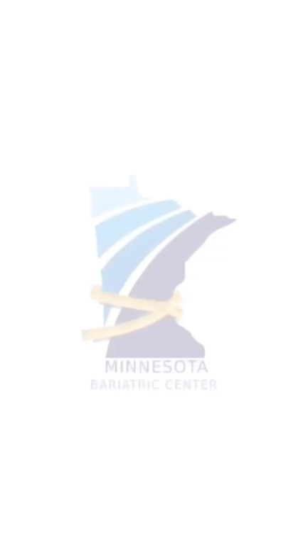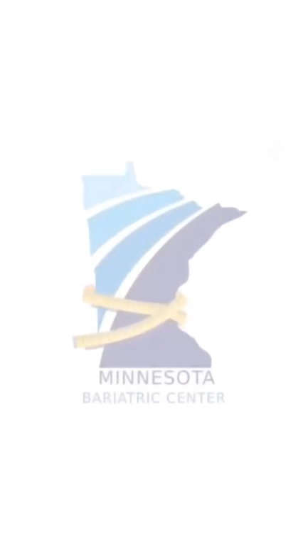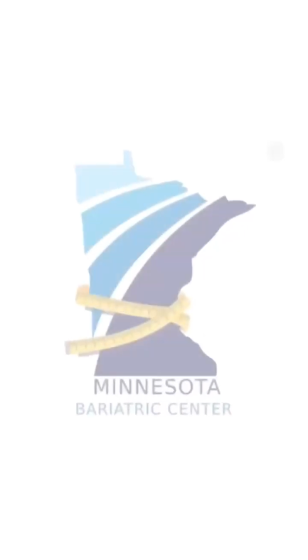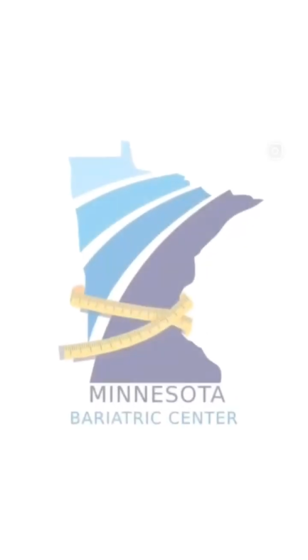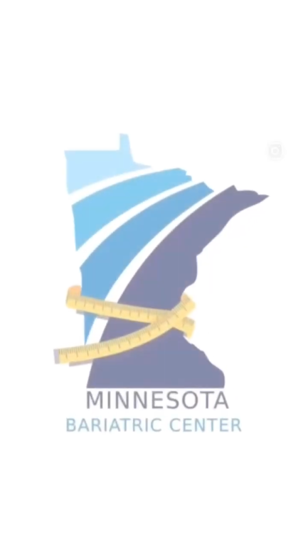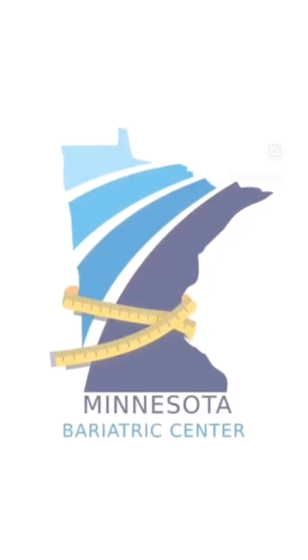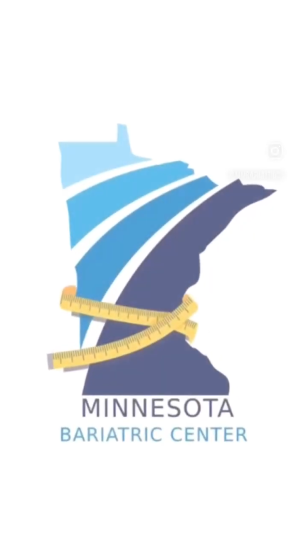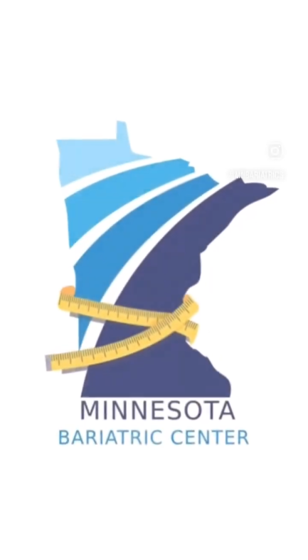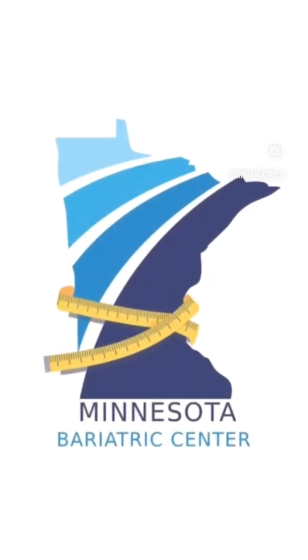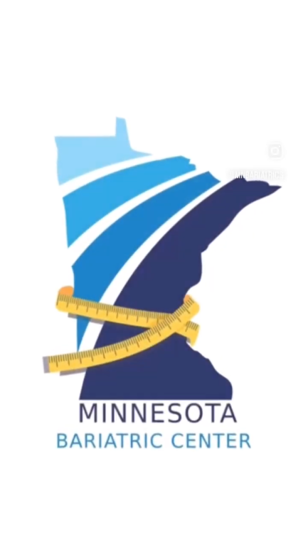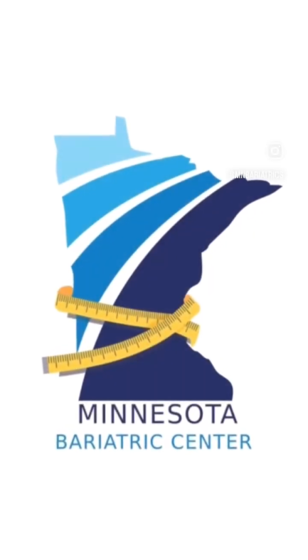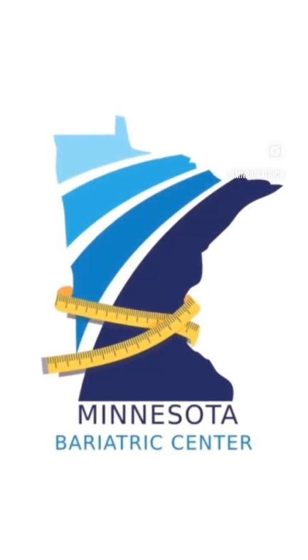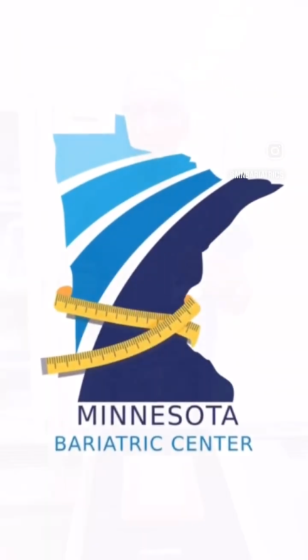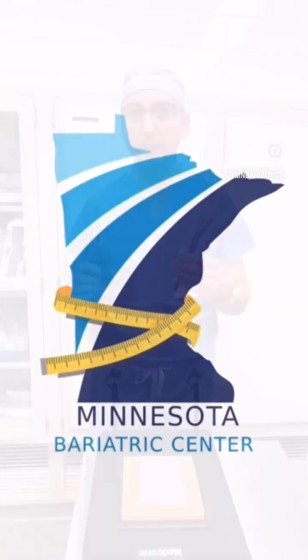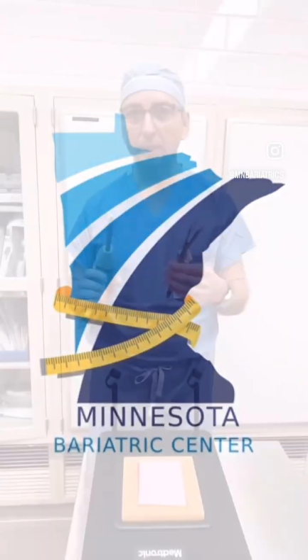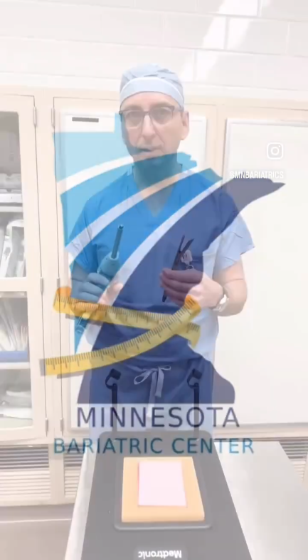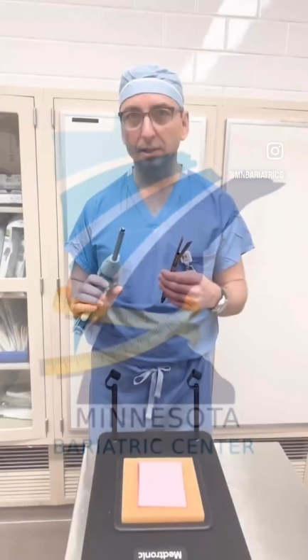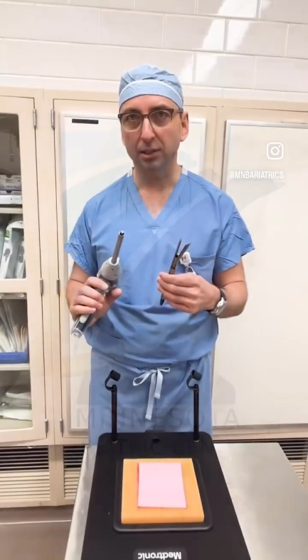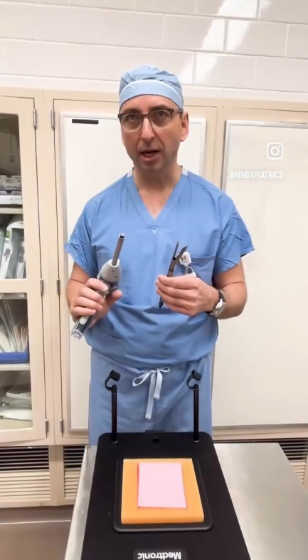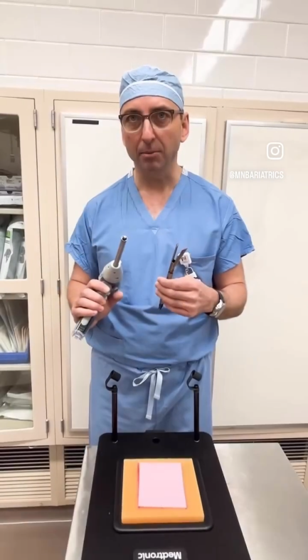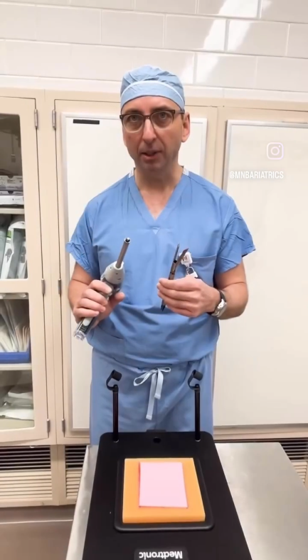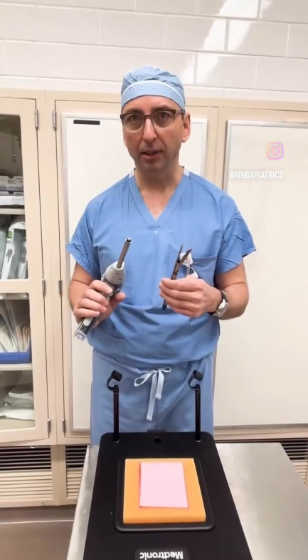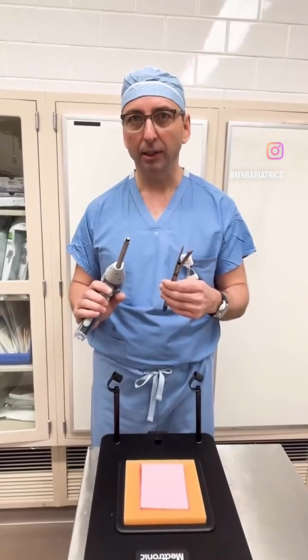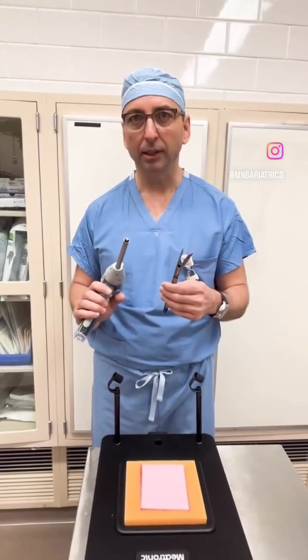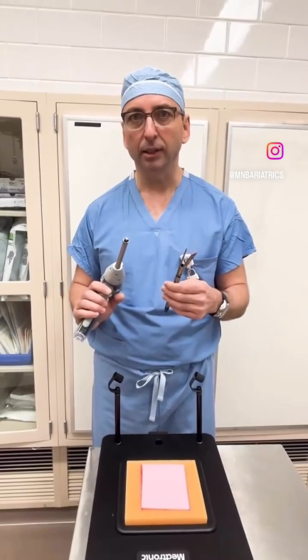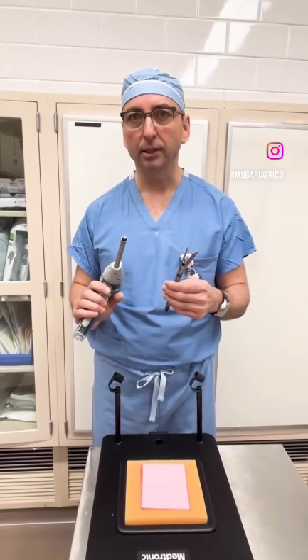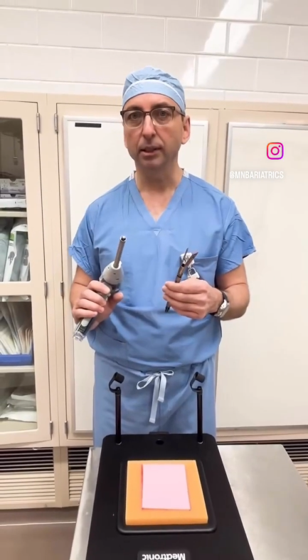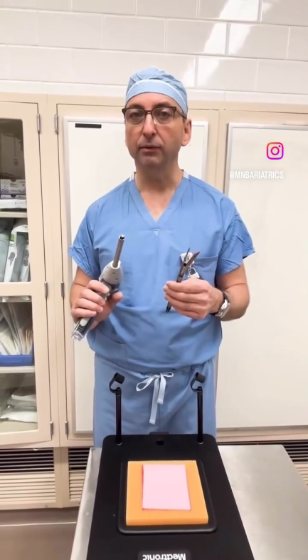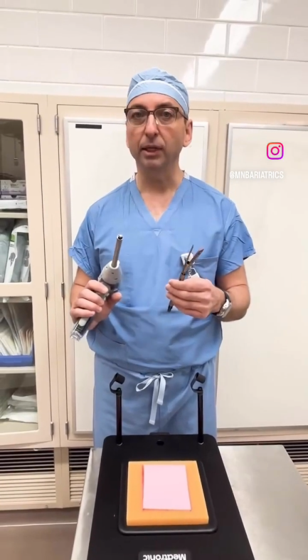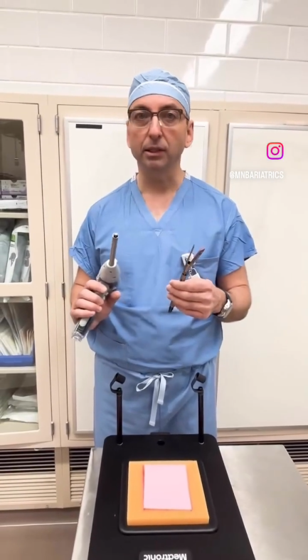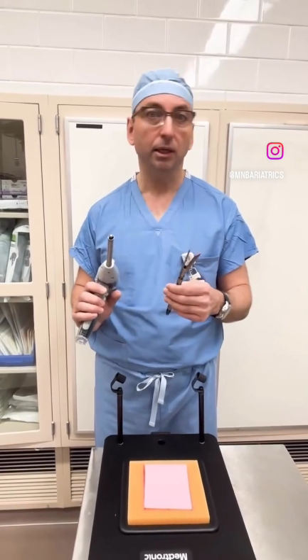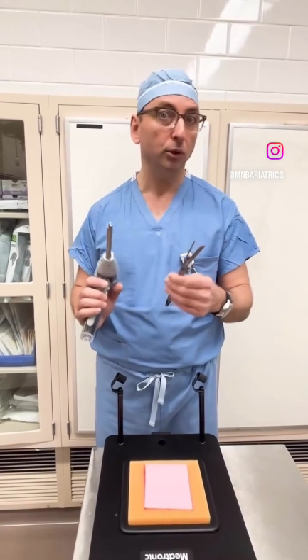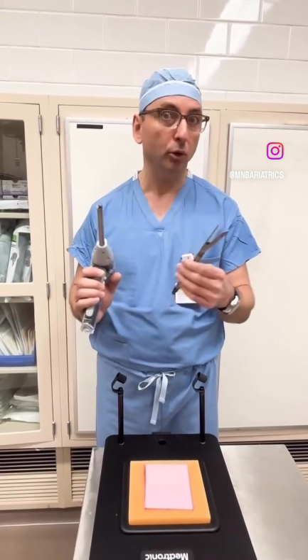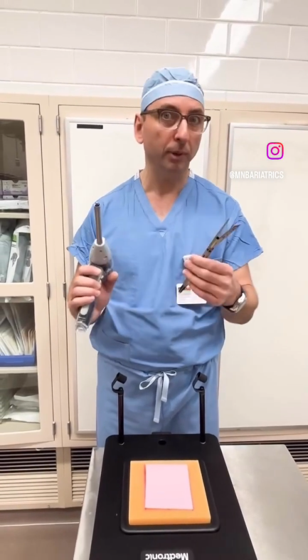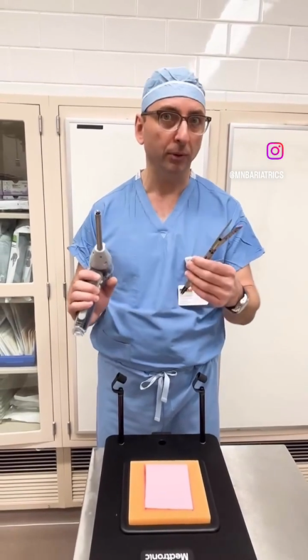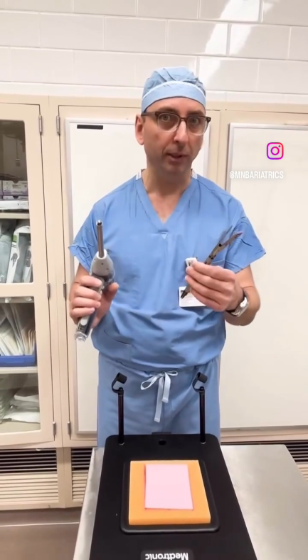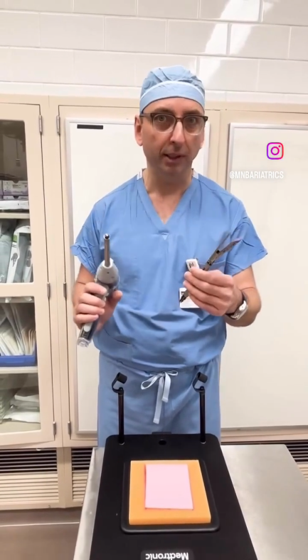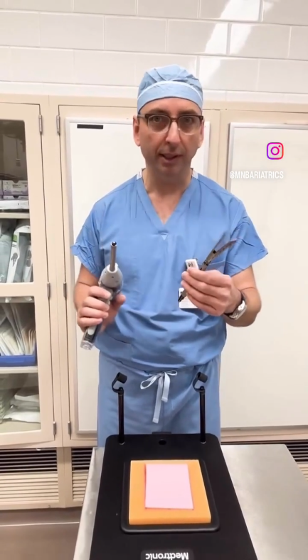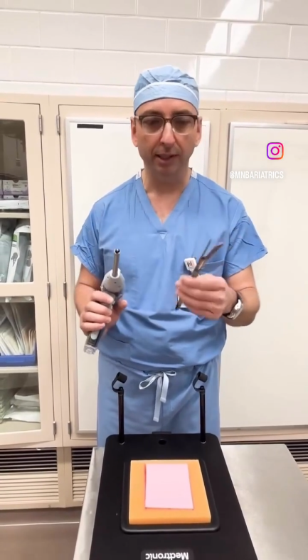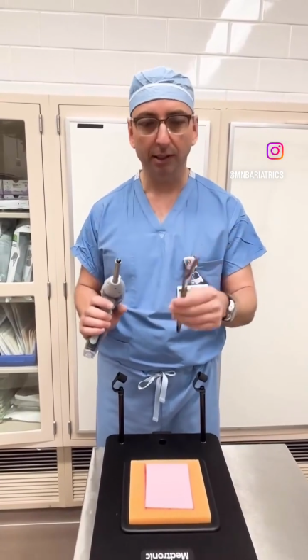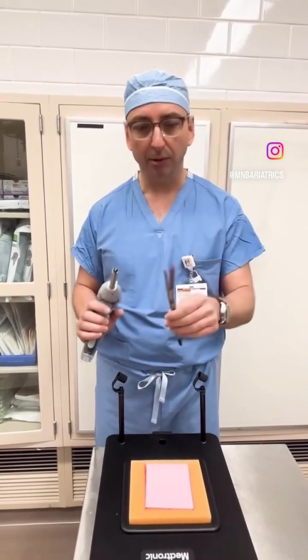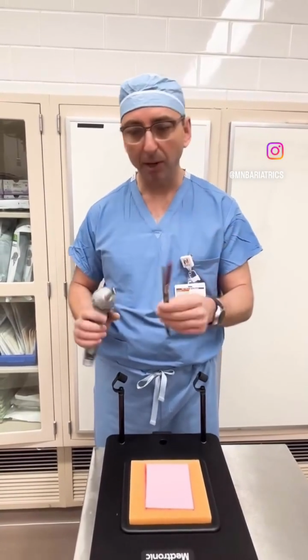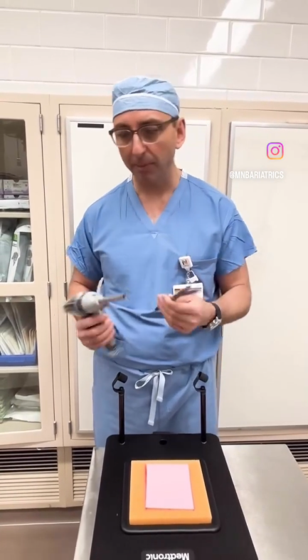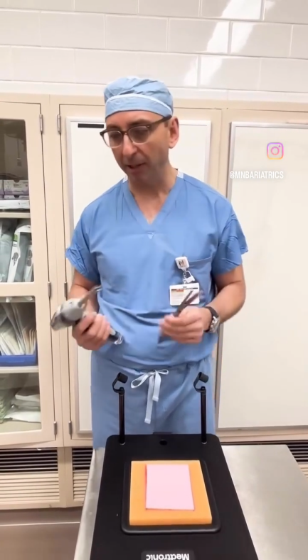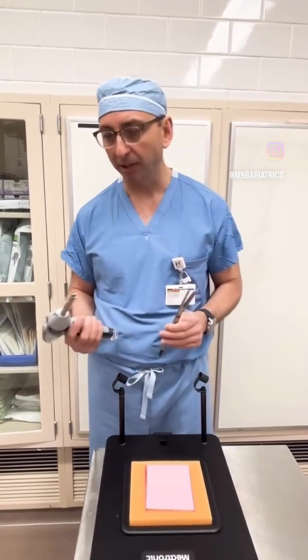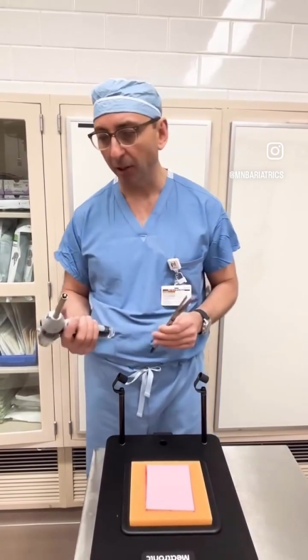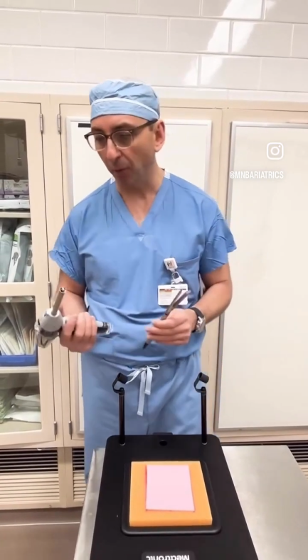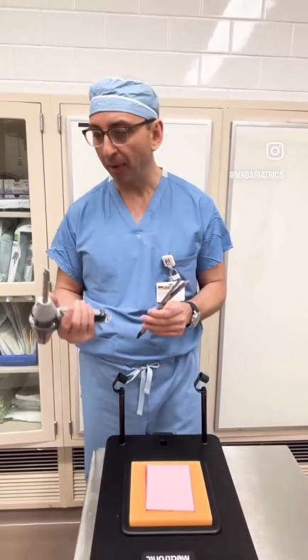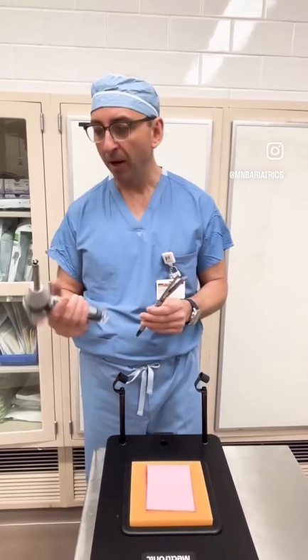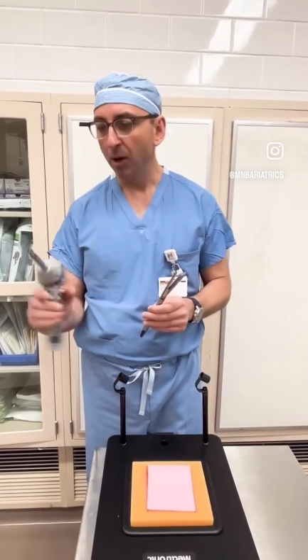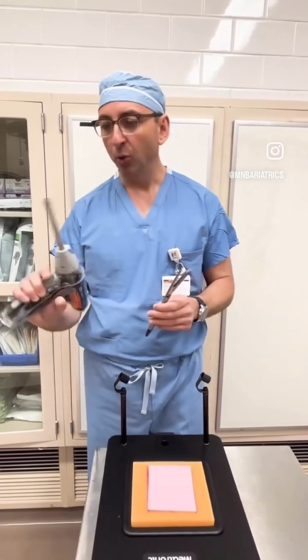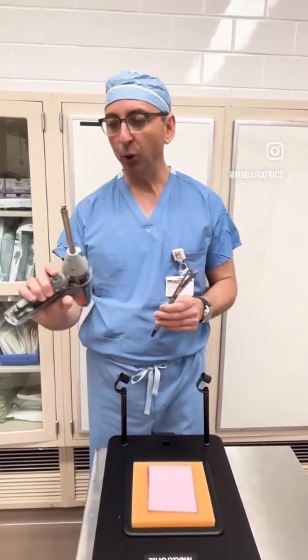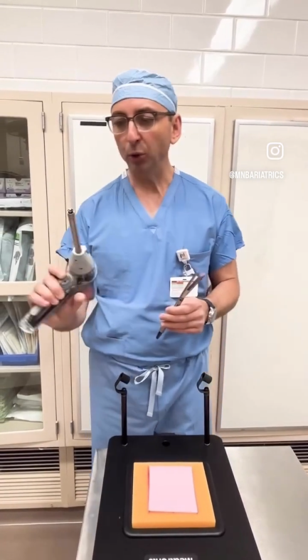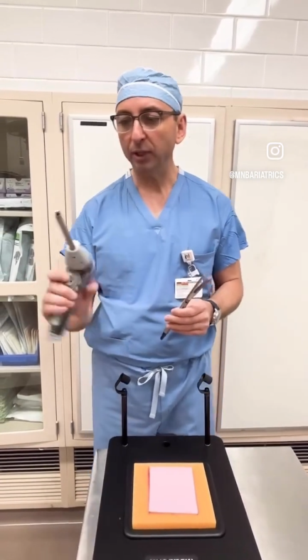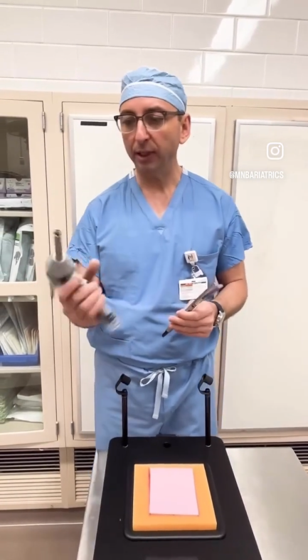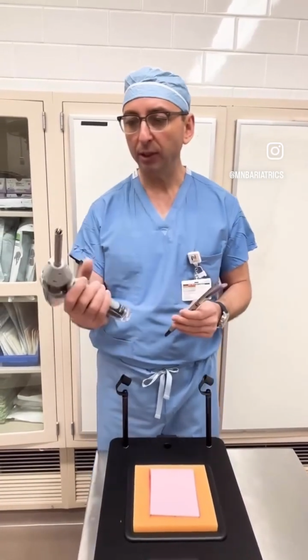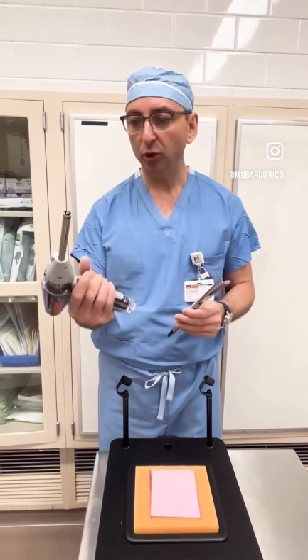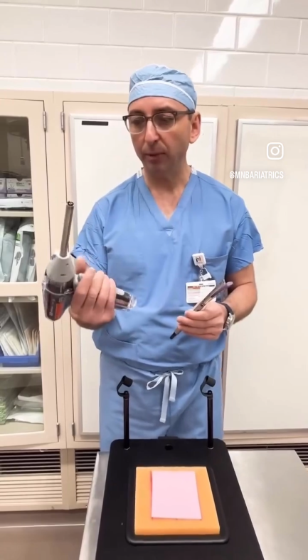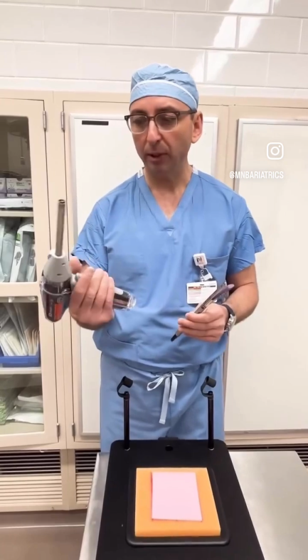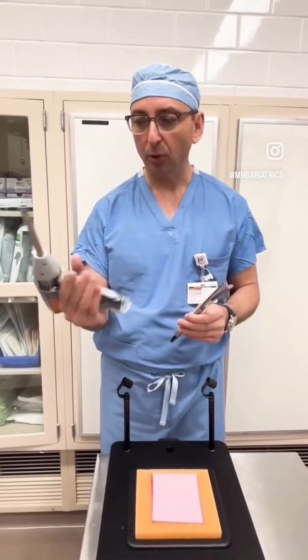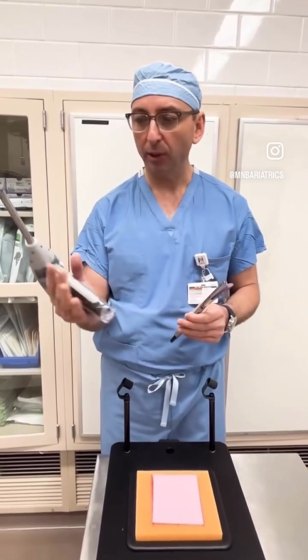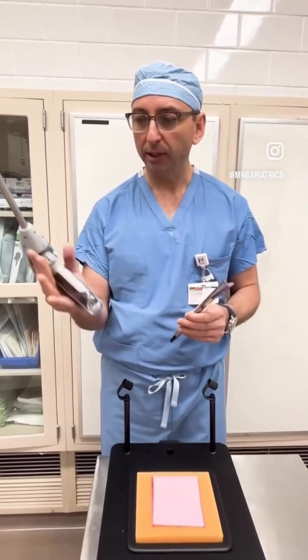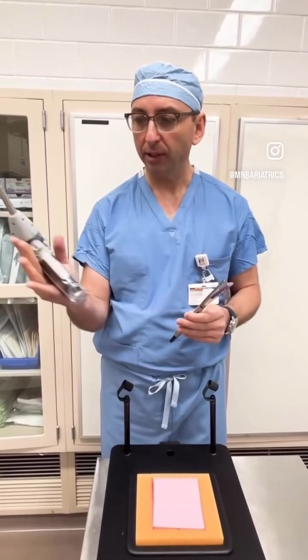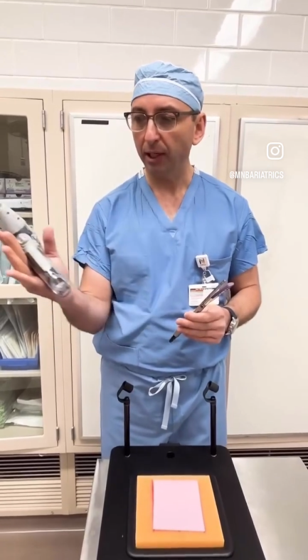Patients ask how do we cut the stomach in a sleeve gastrectomy or in a gastric bypass. We use an instrument called a stapler.